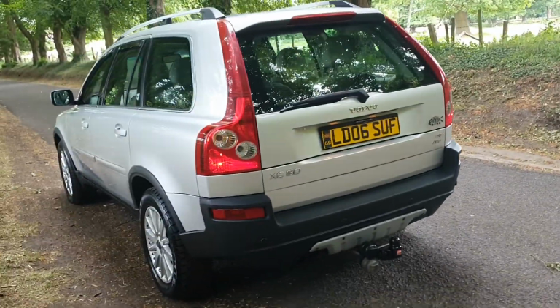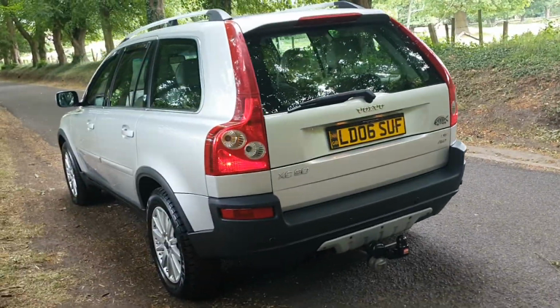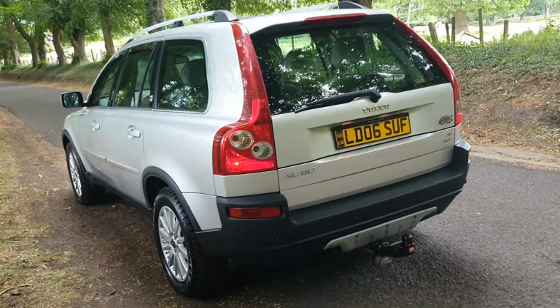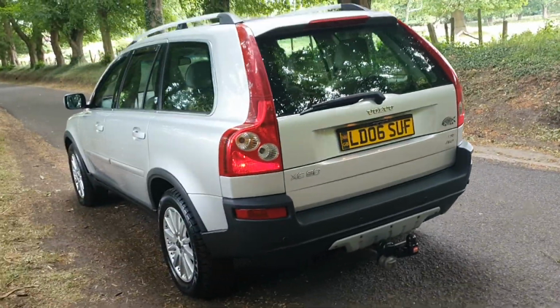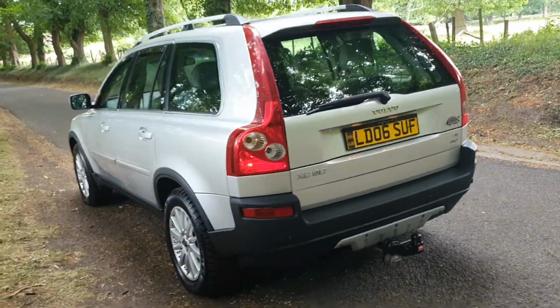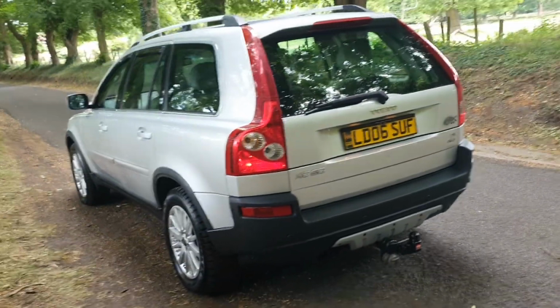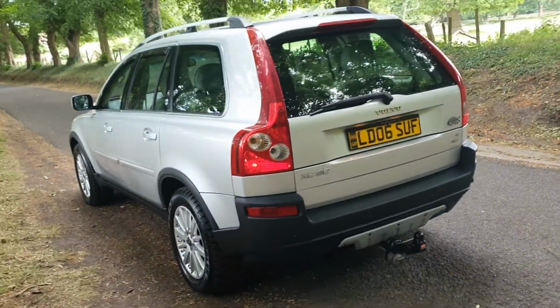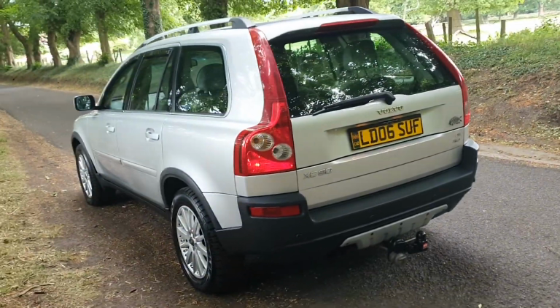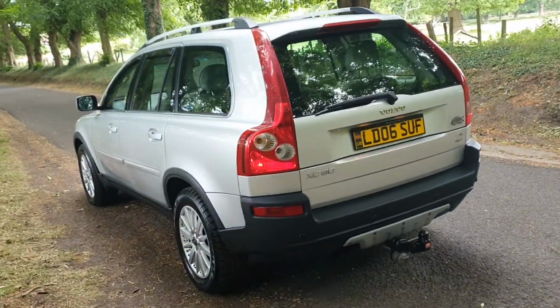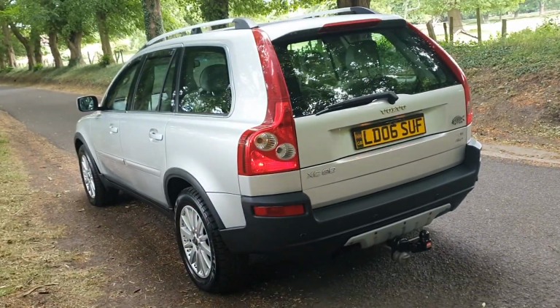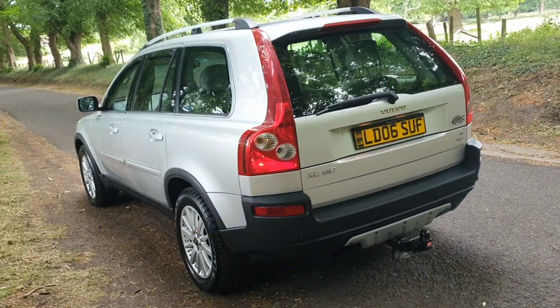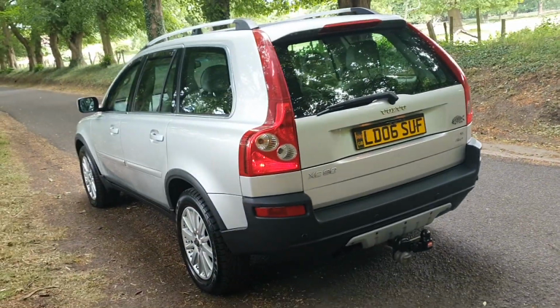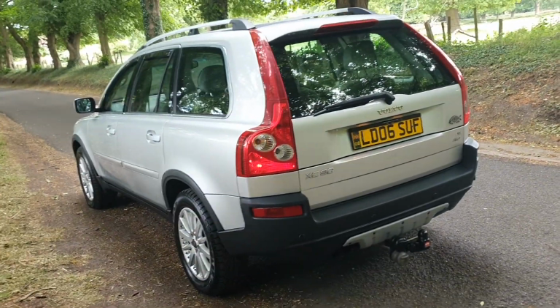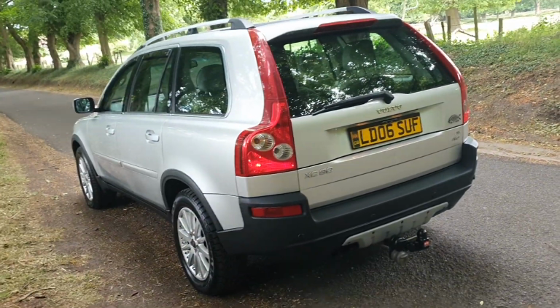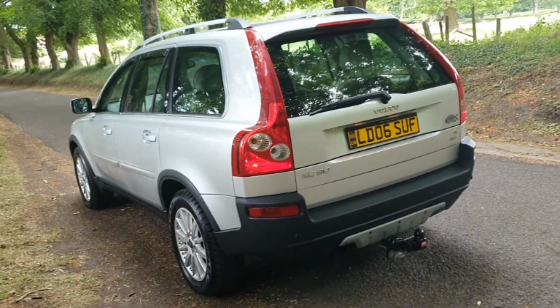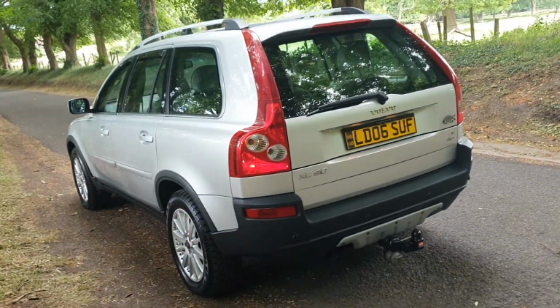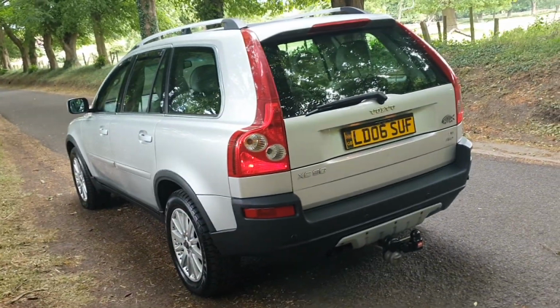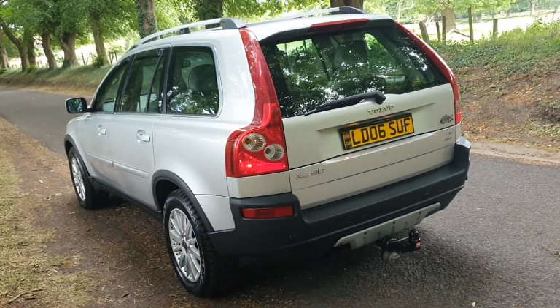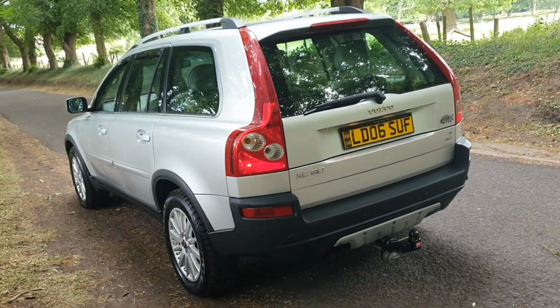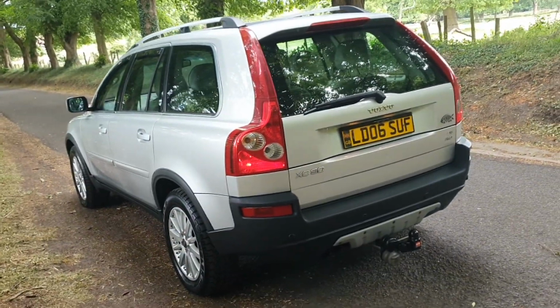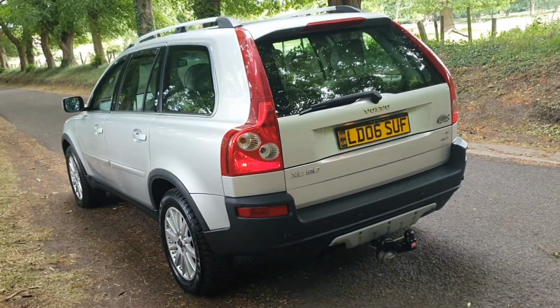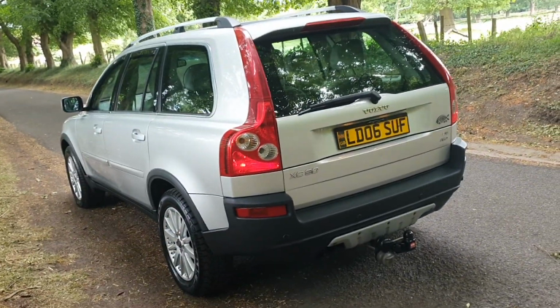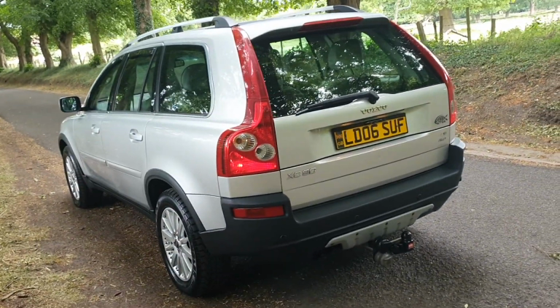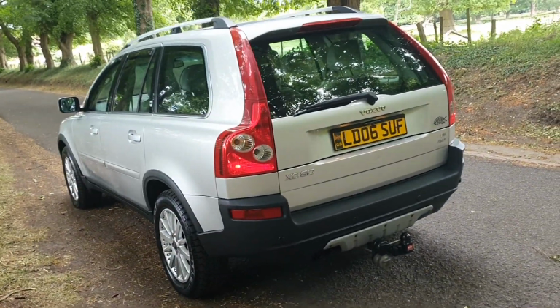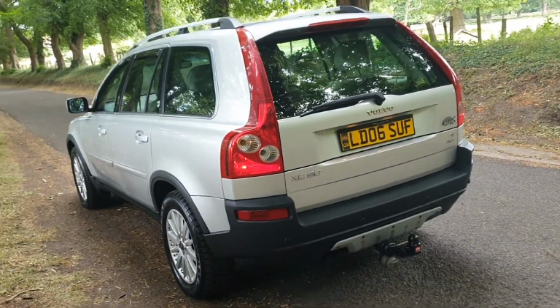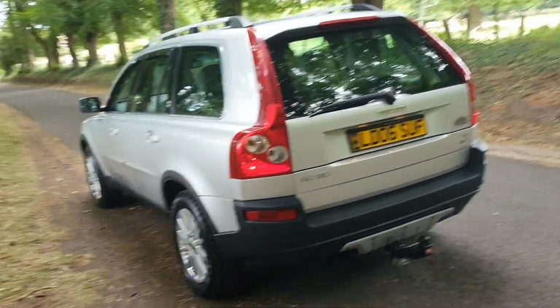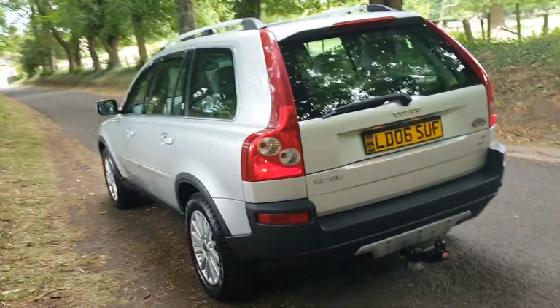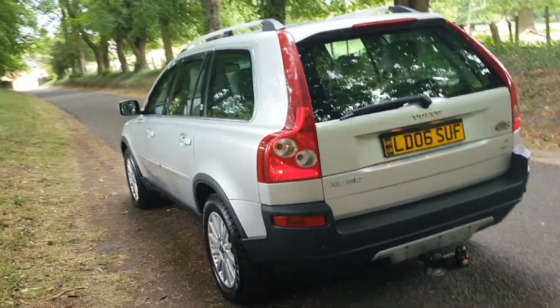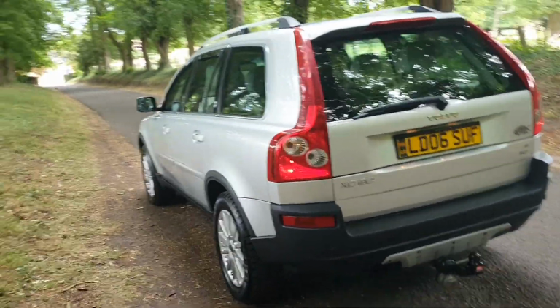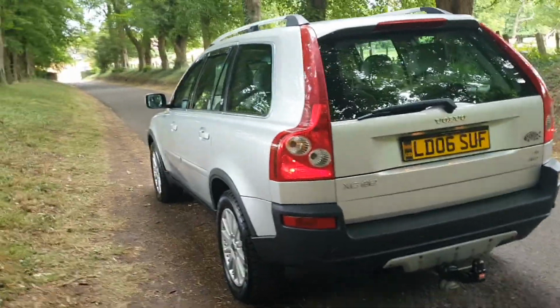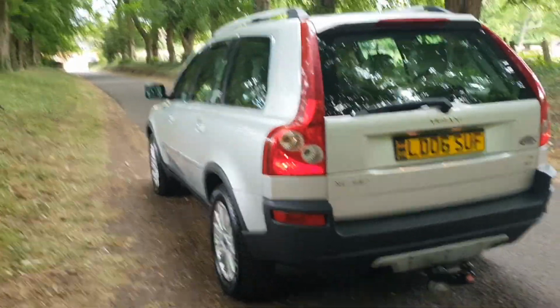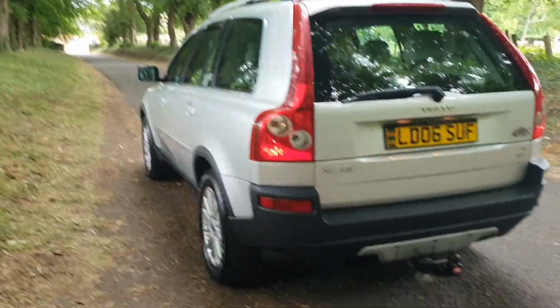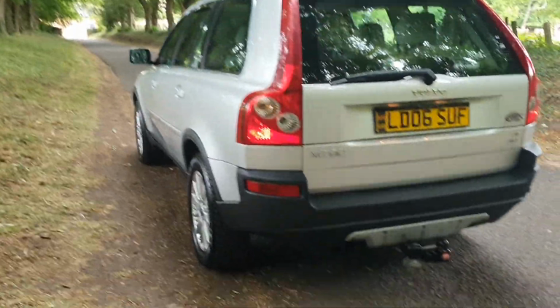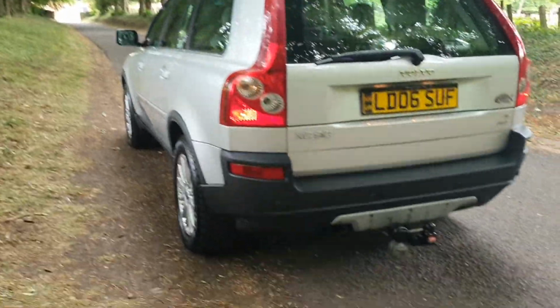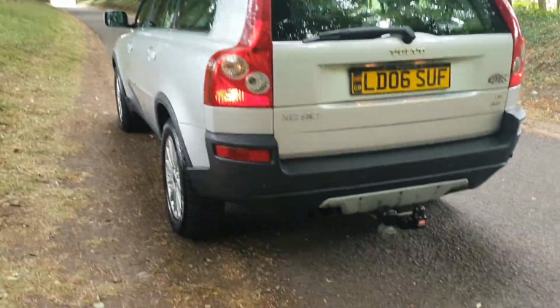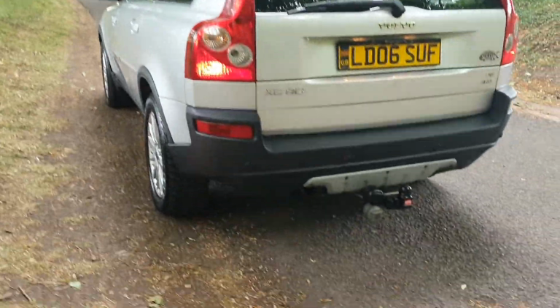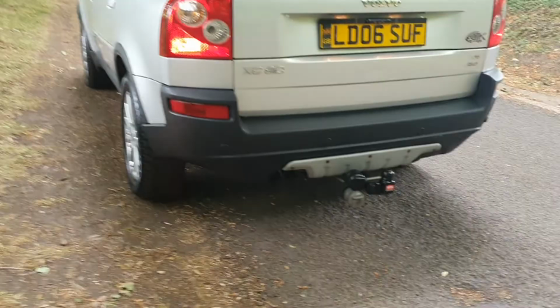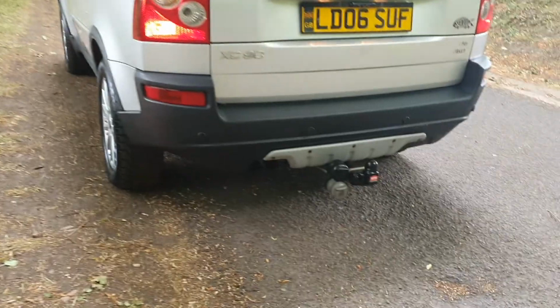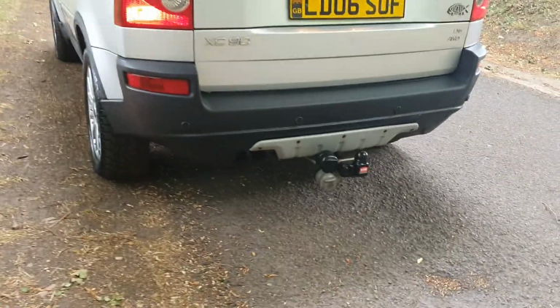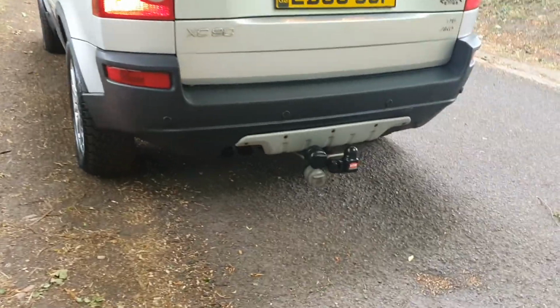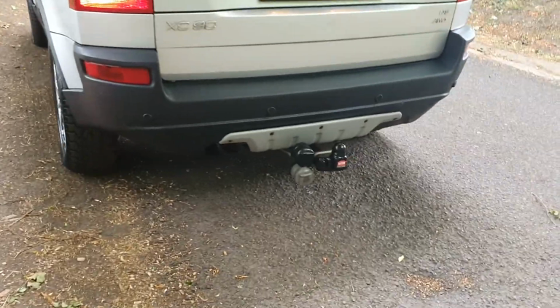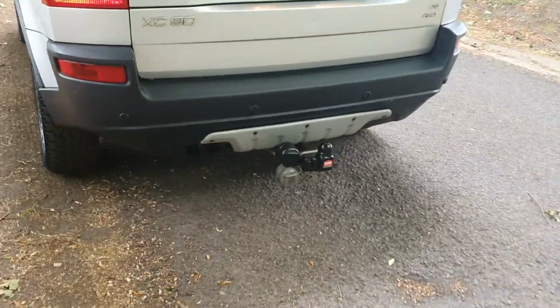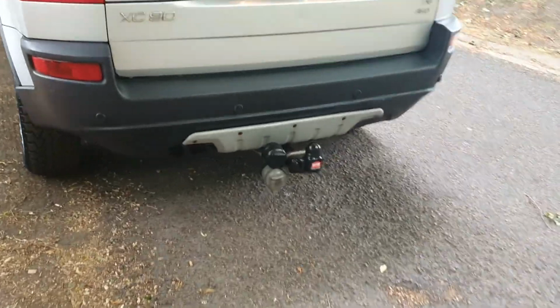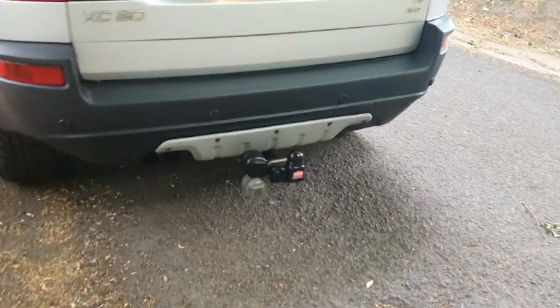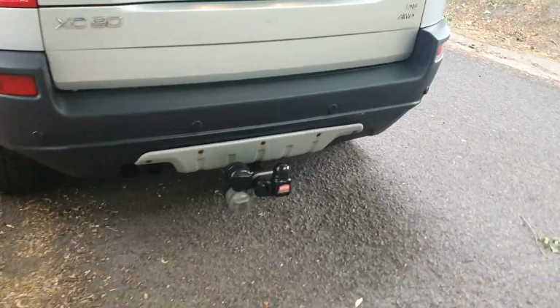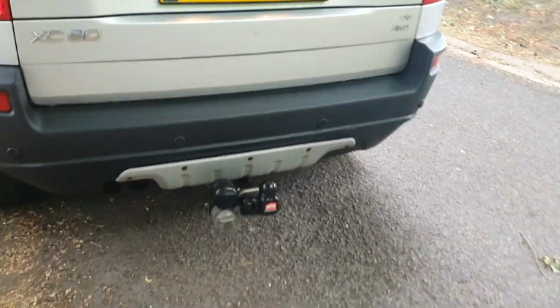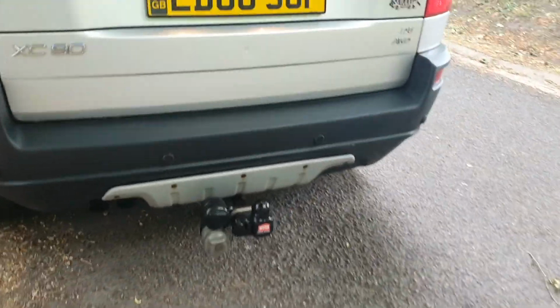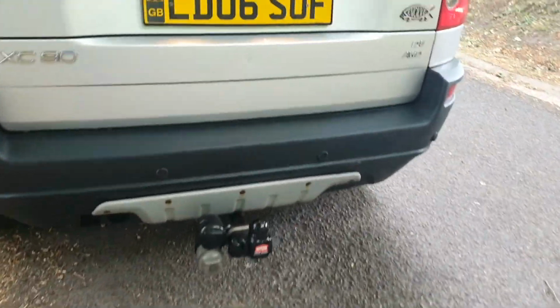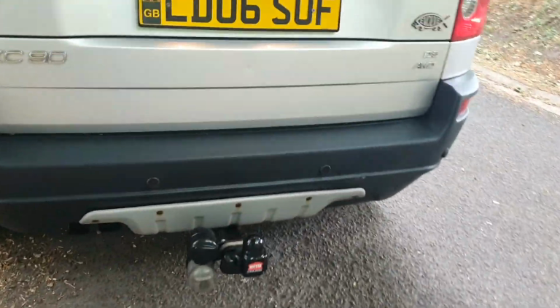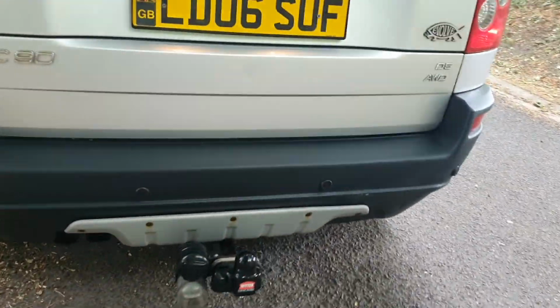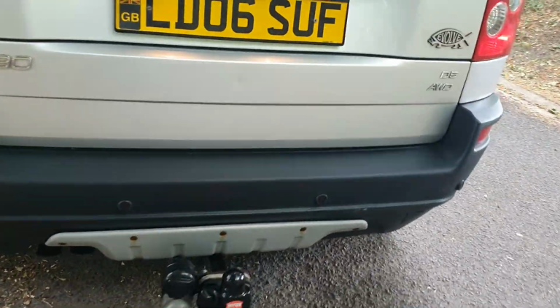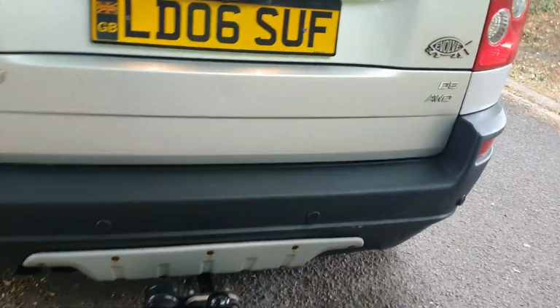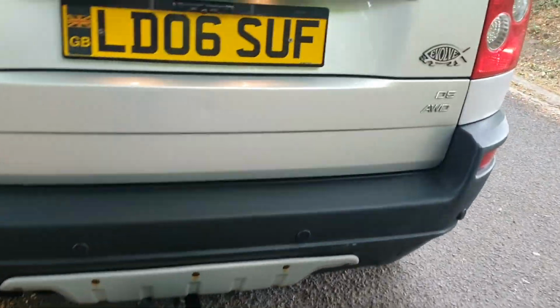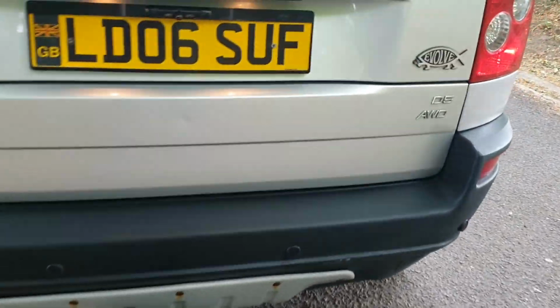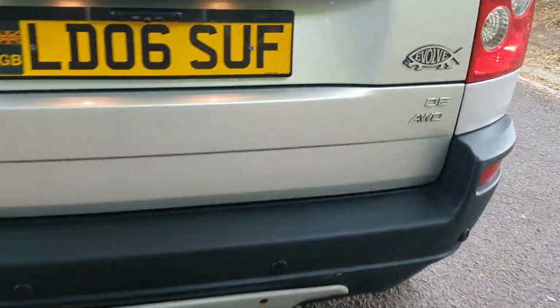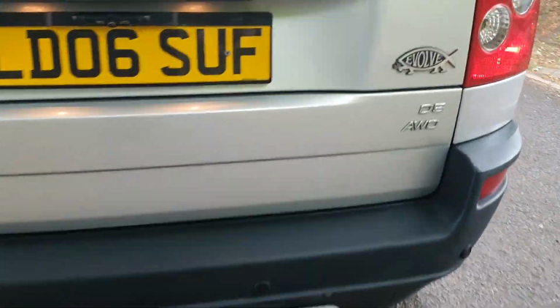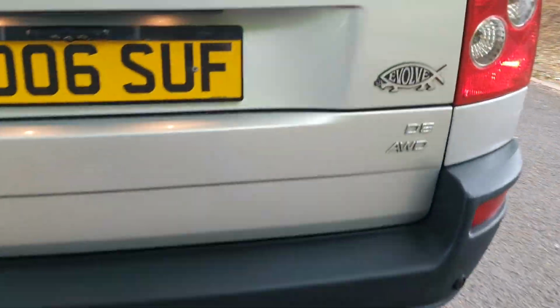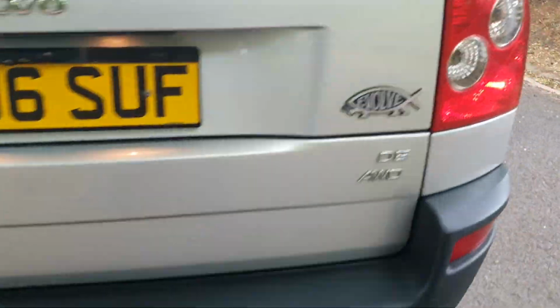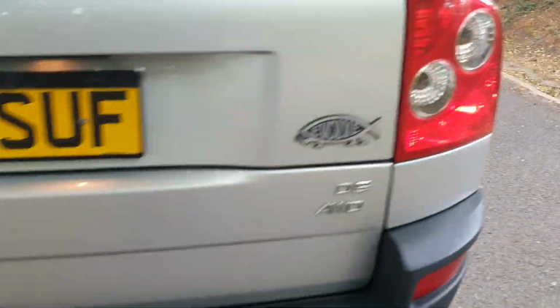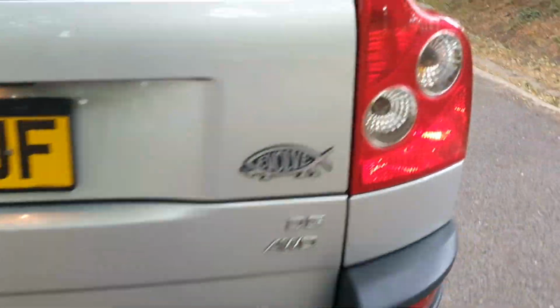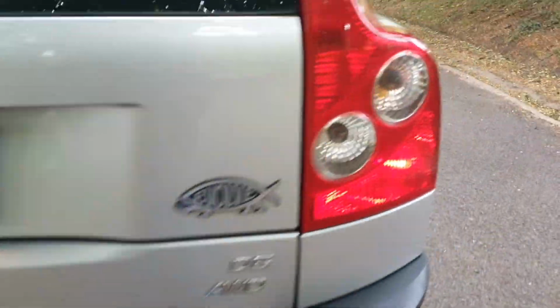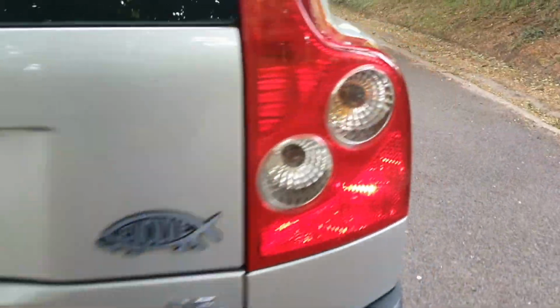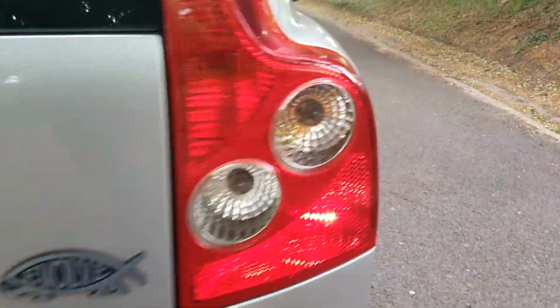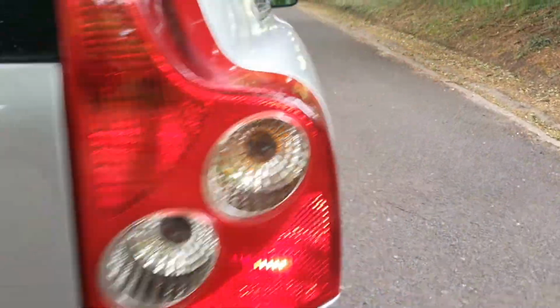All HPI clear, as all of our vehicles are. It's got the tow kit on, with the rear park sensors.